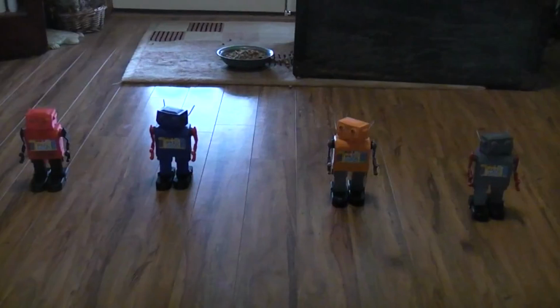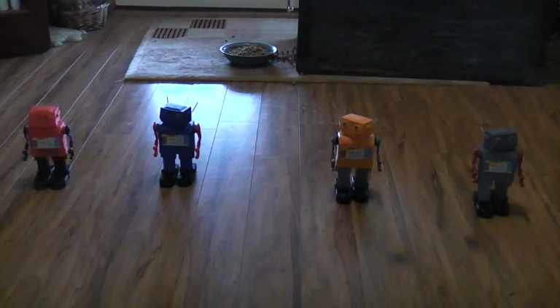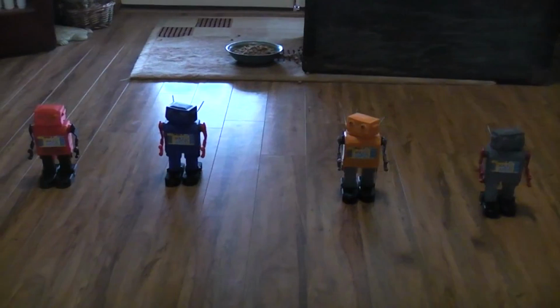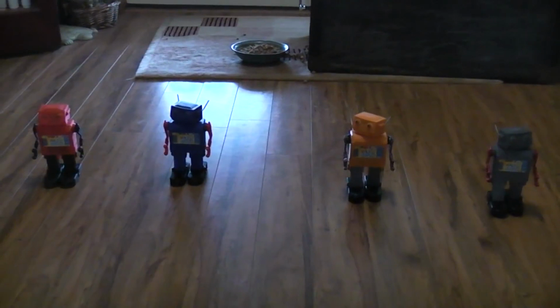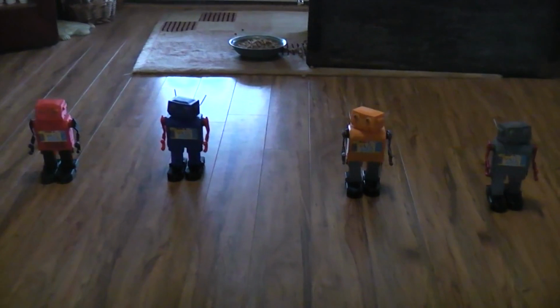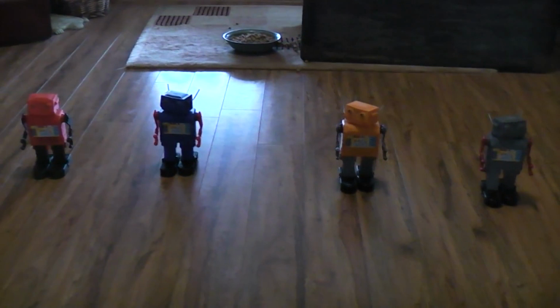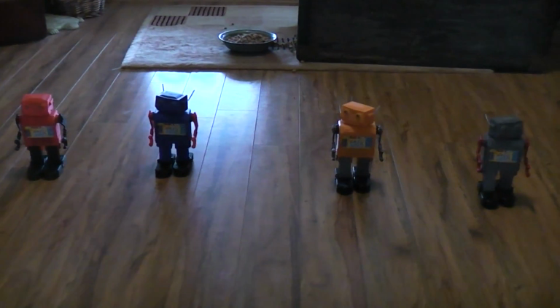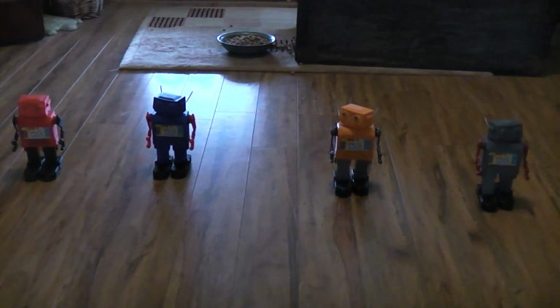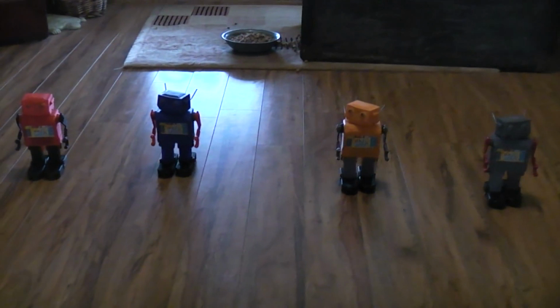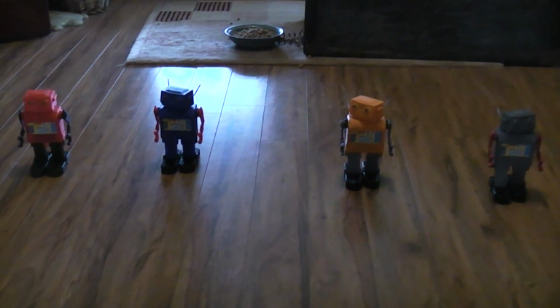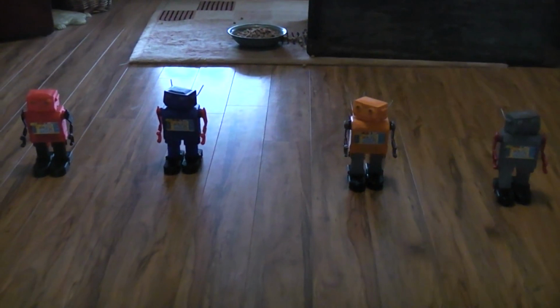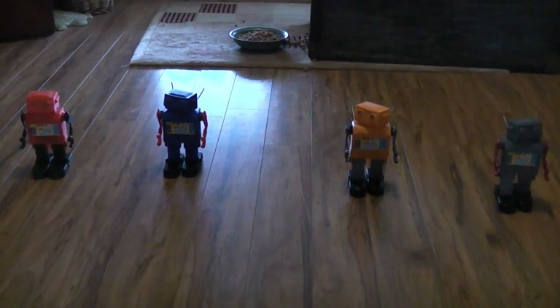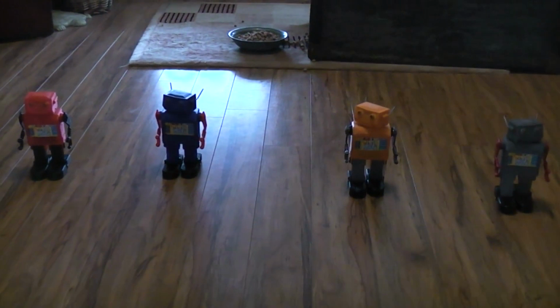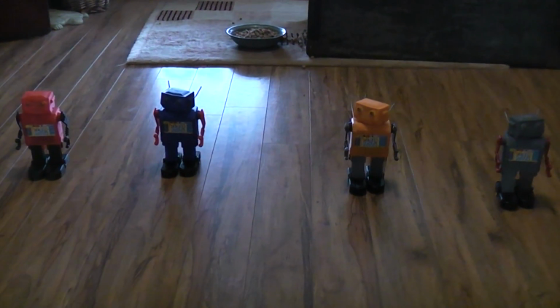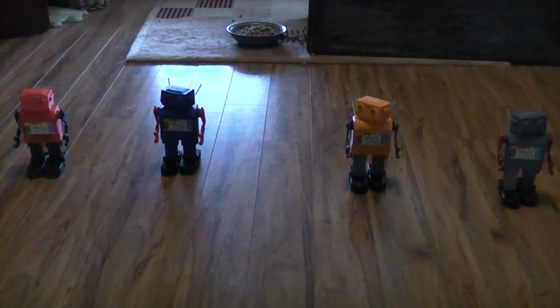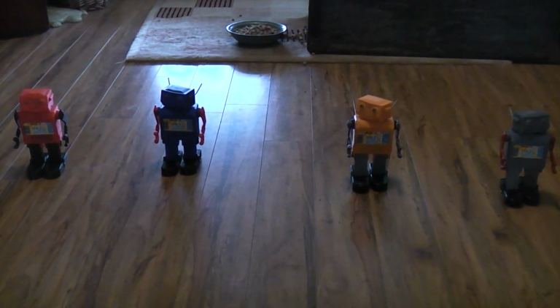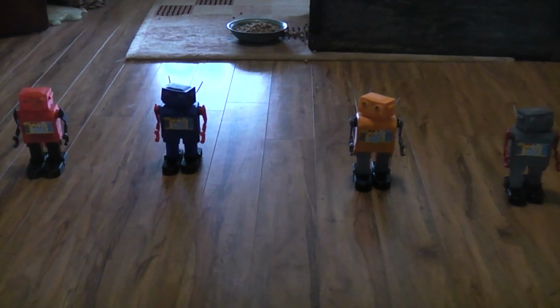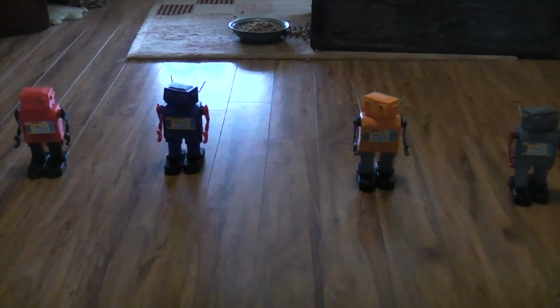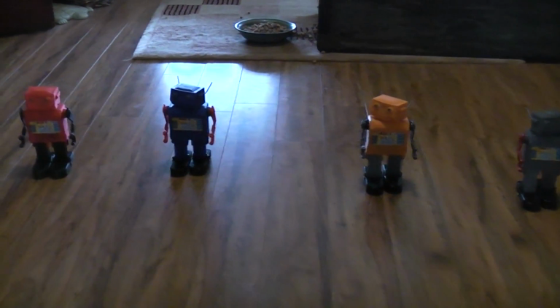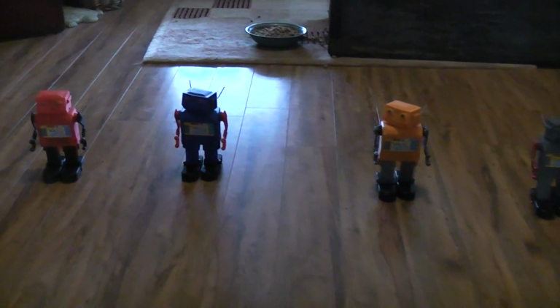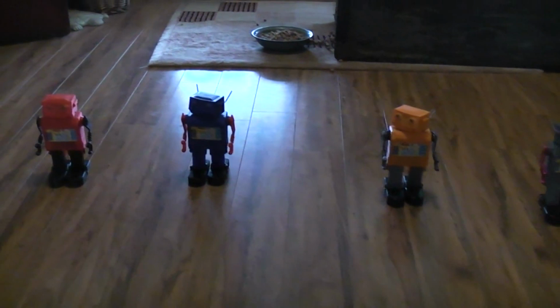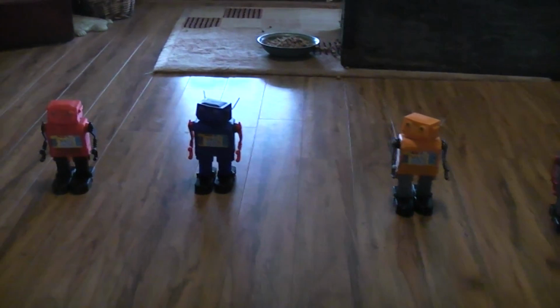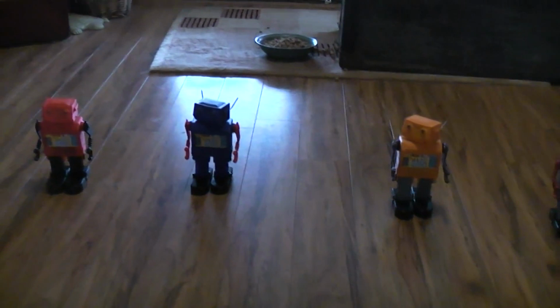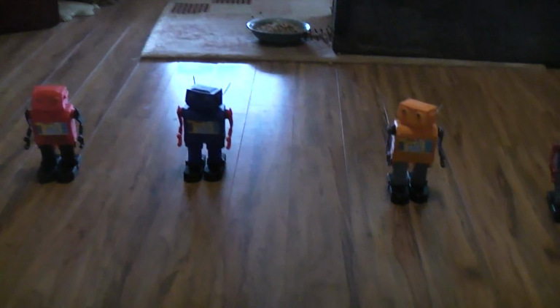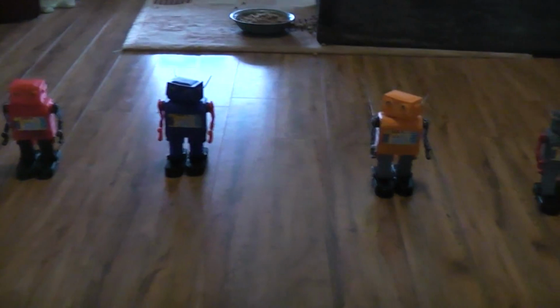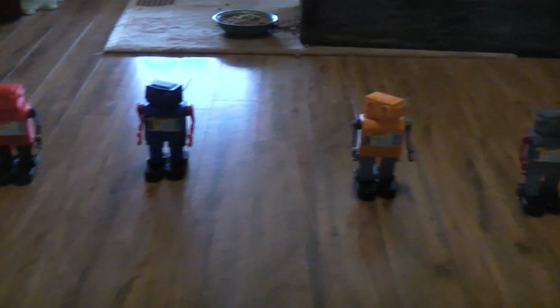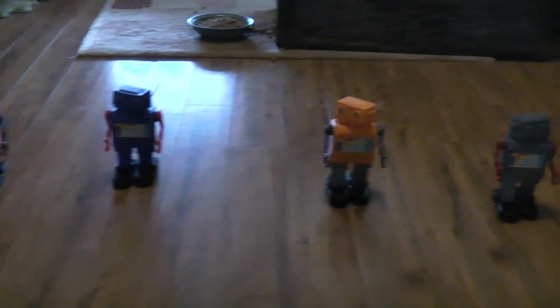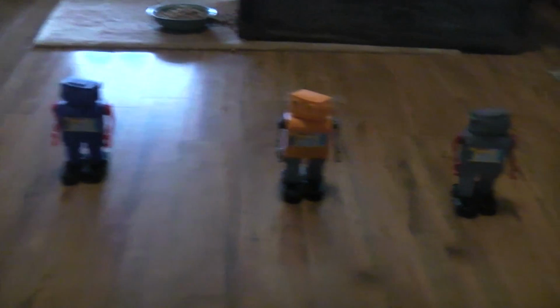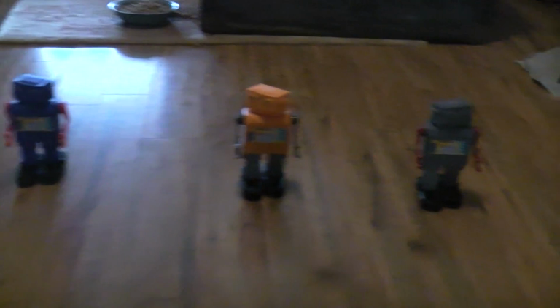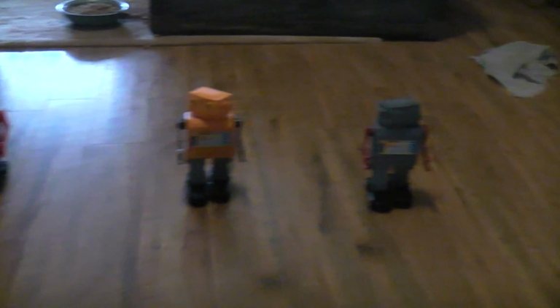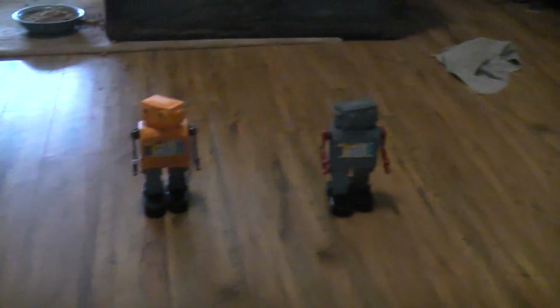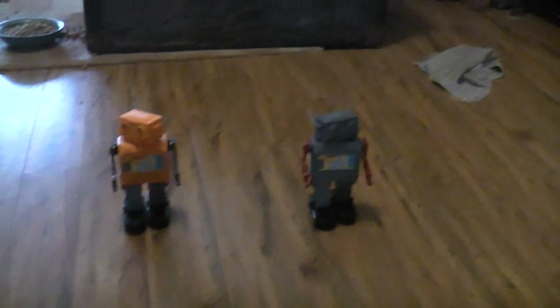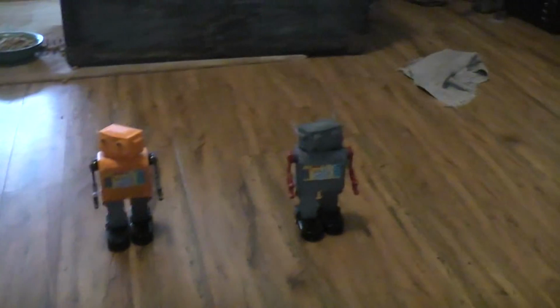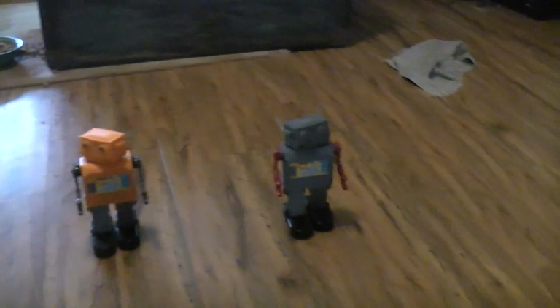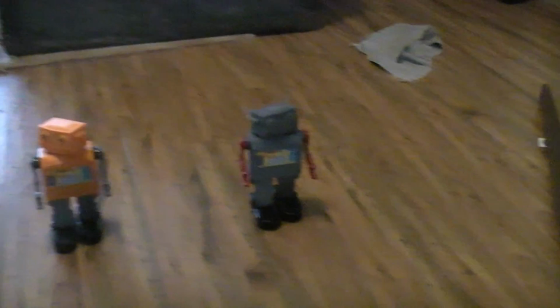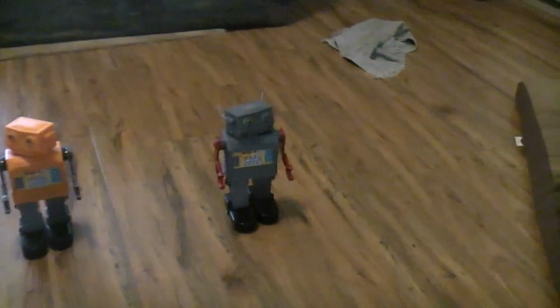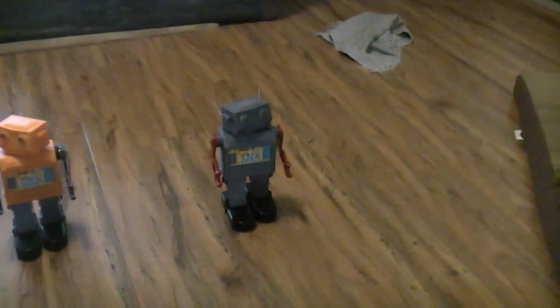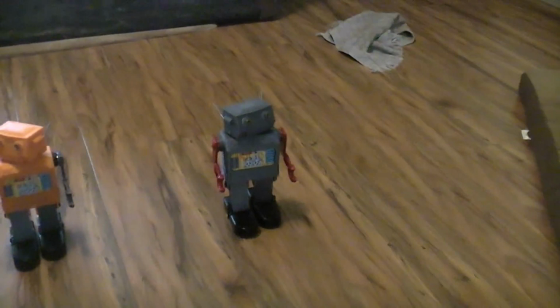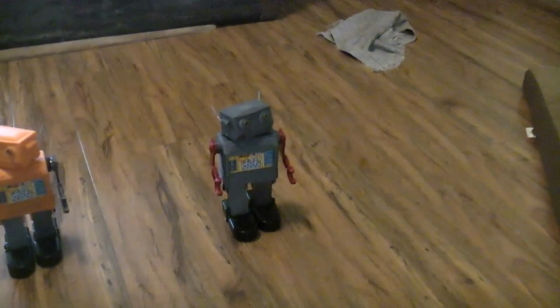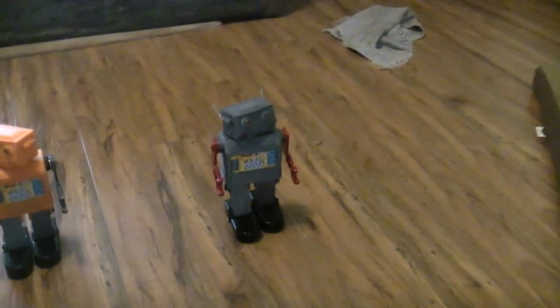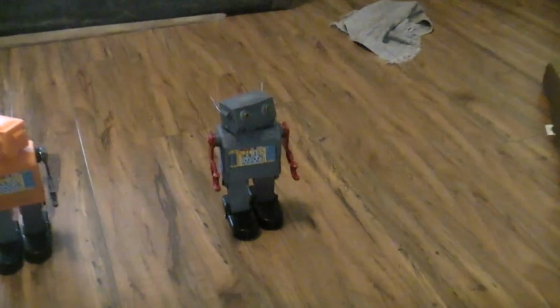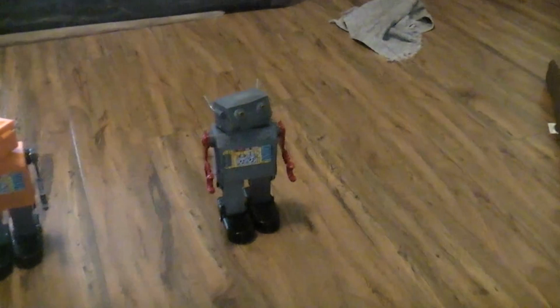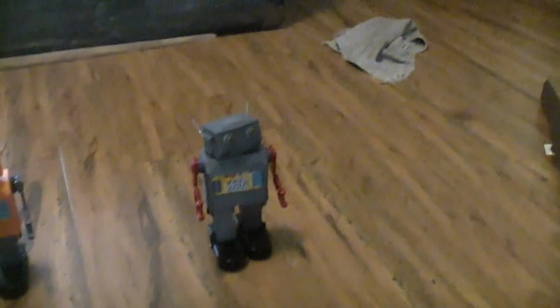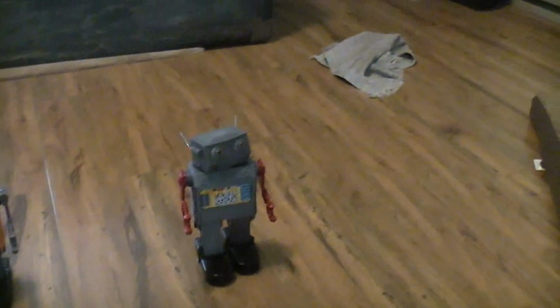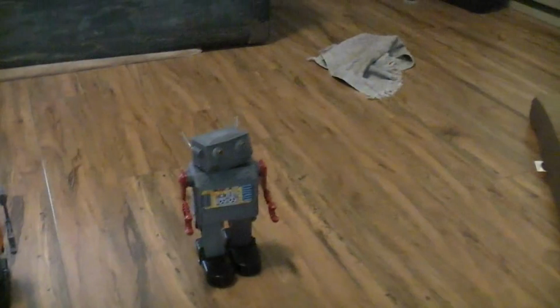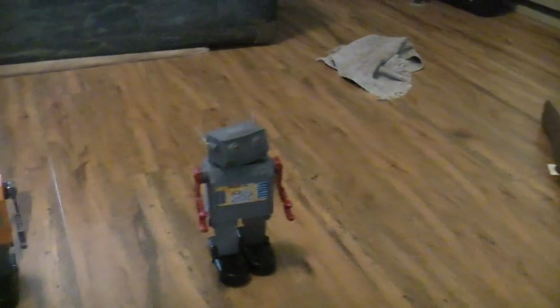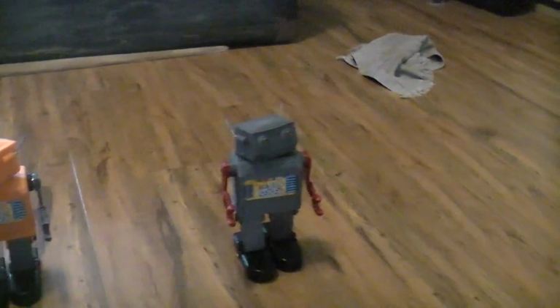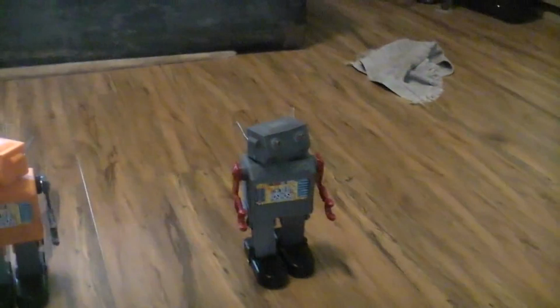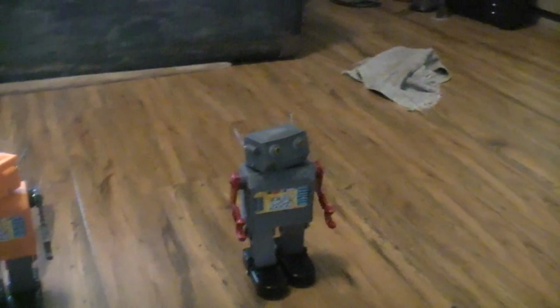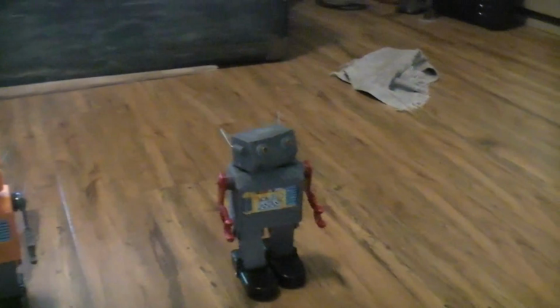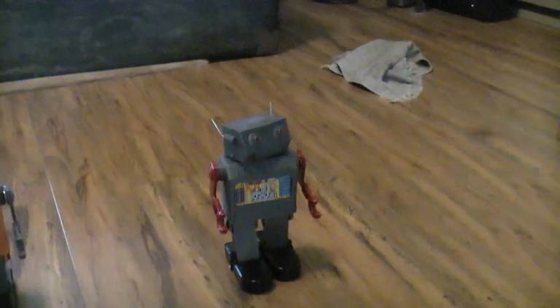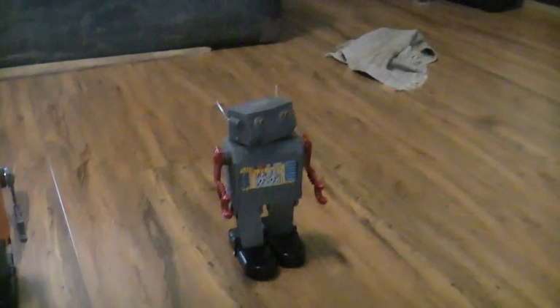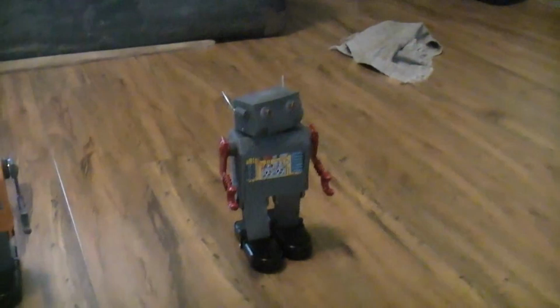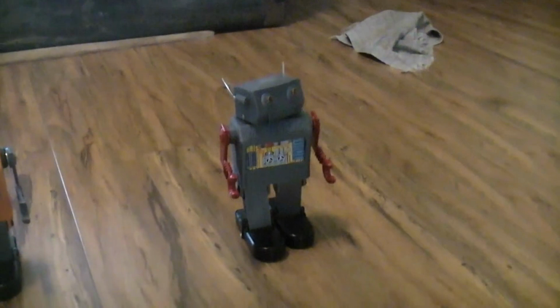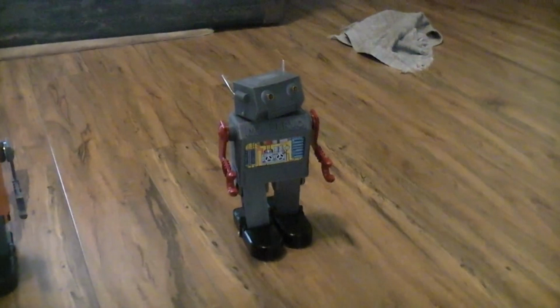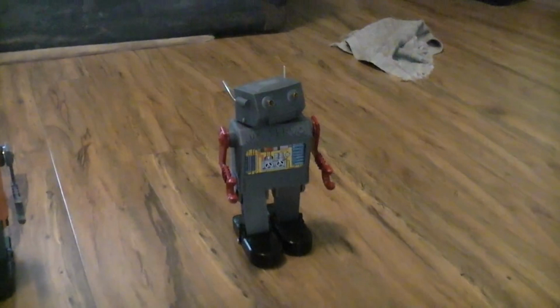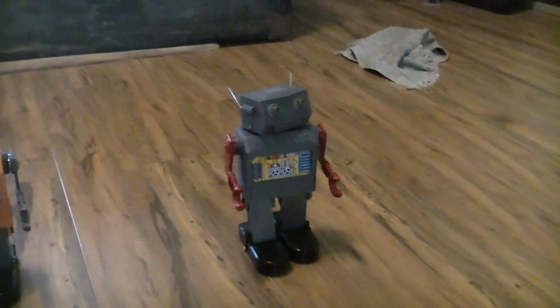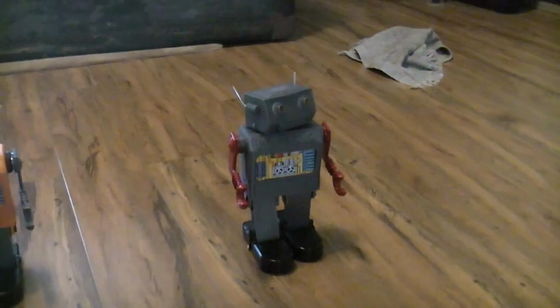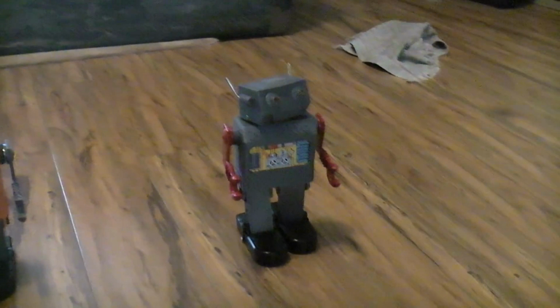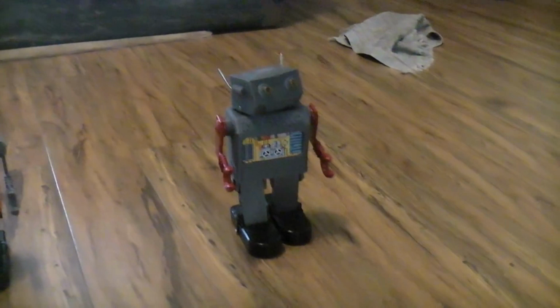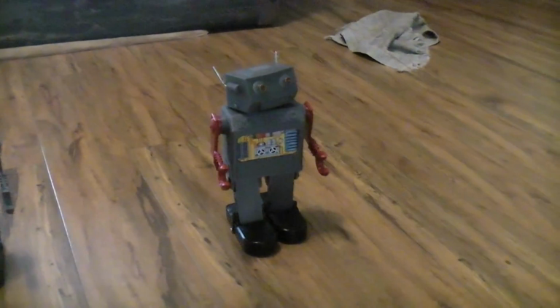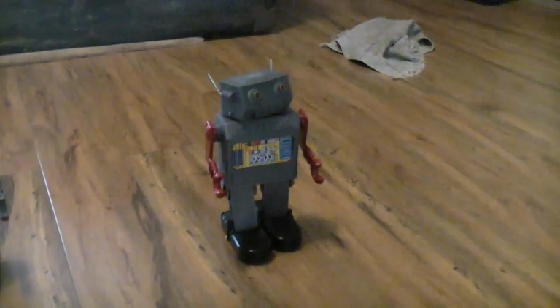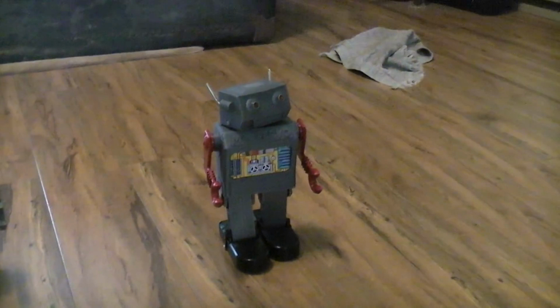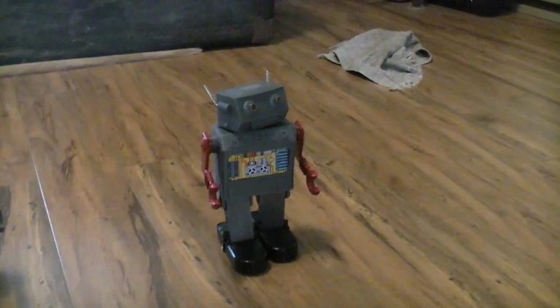These are the 3D printed Mr. Servobots. The first two over here — the gray one was the very first one.